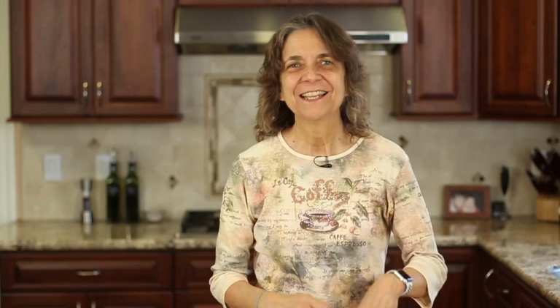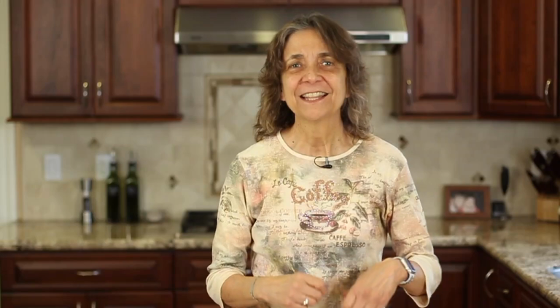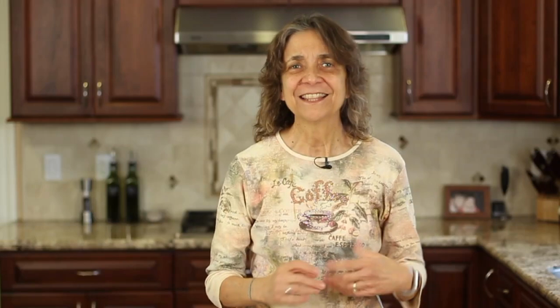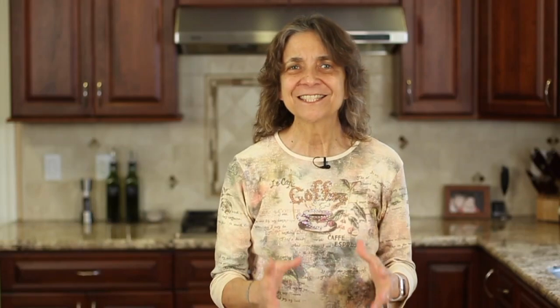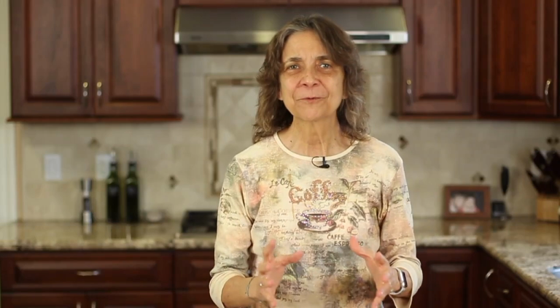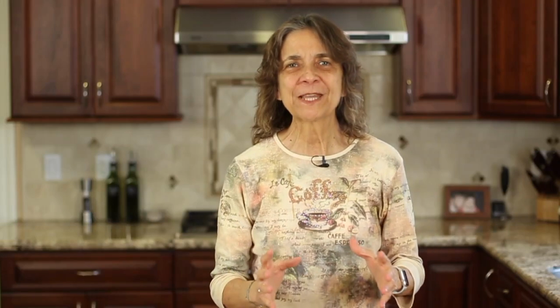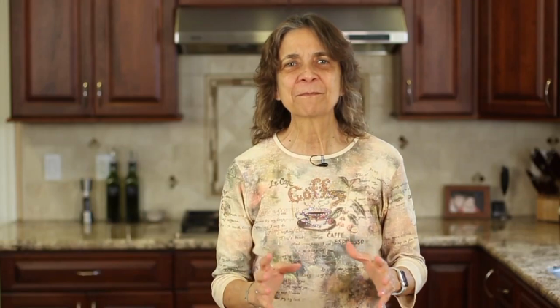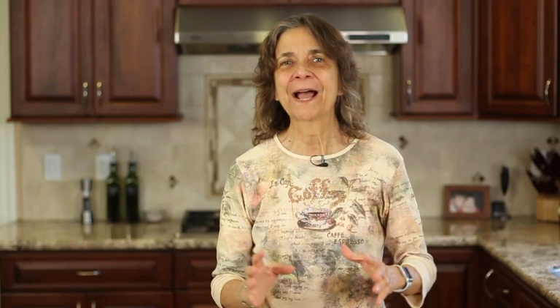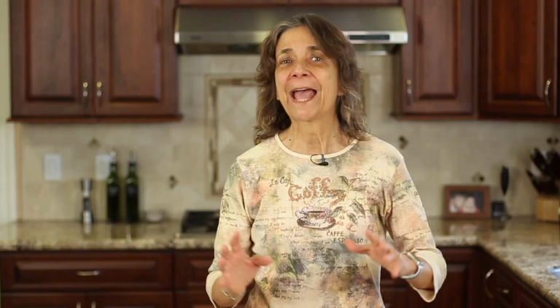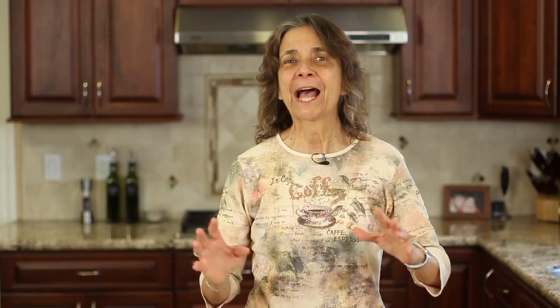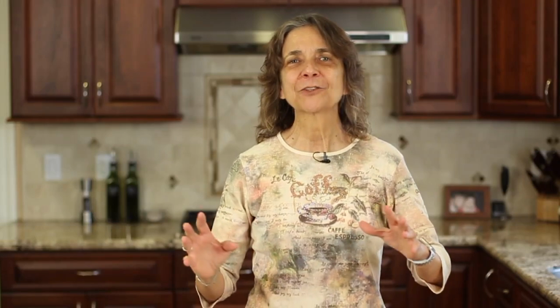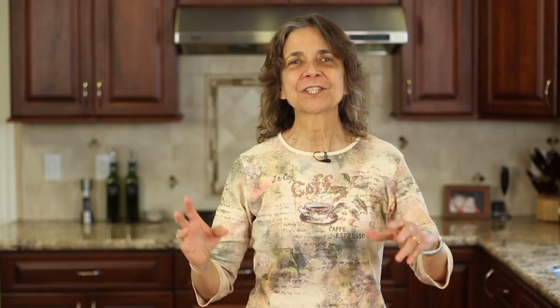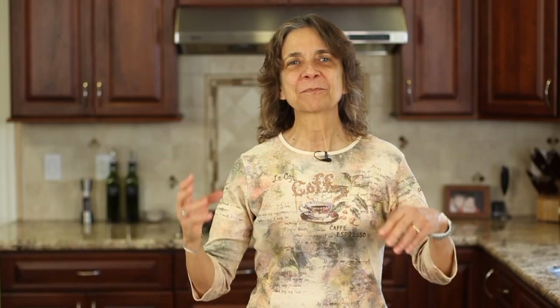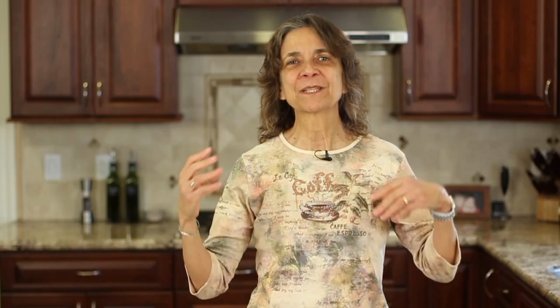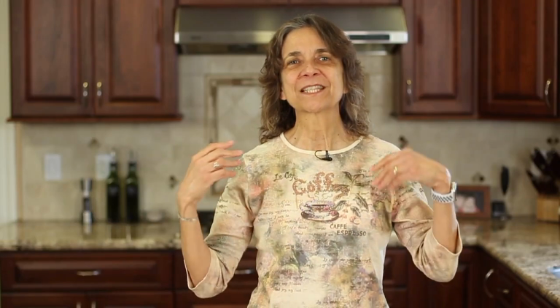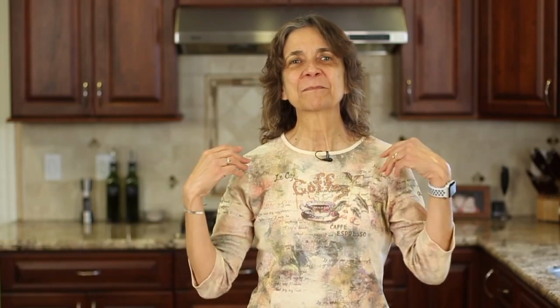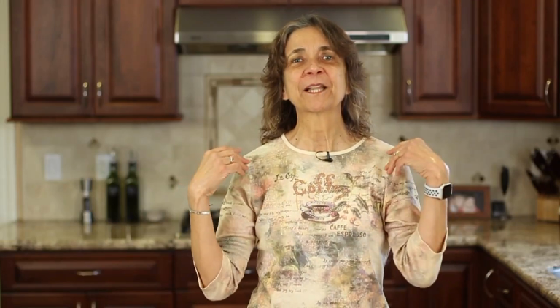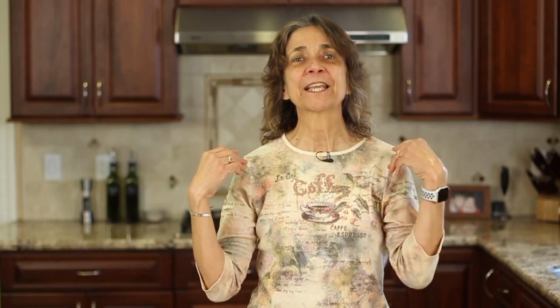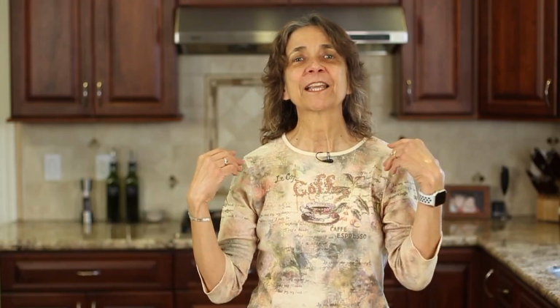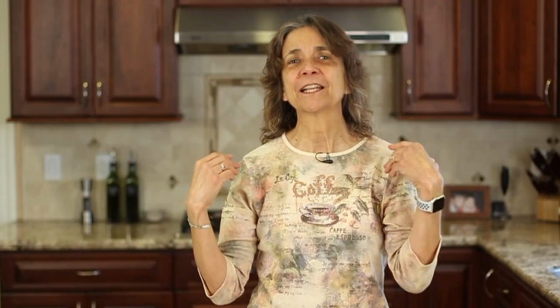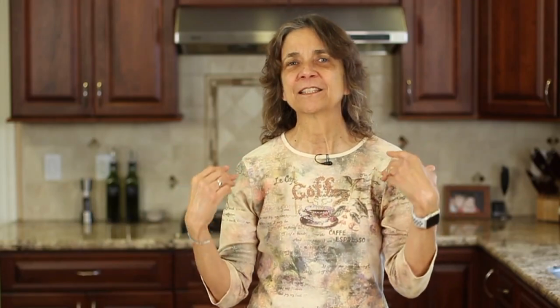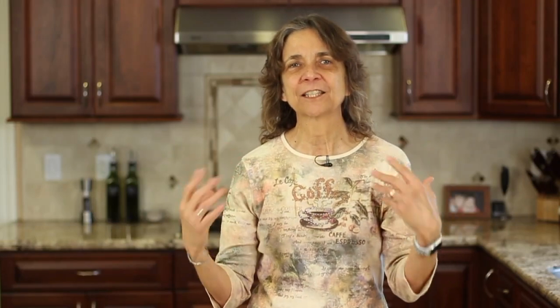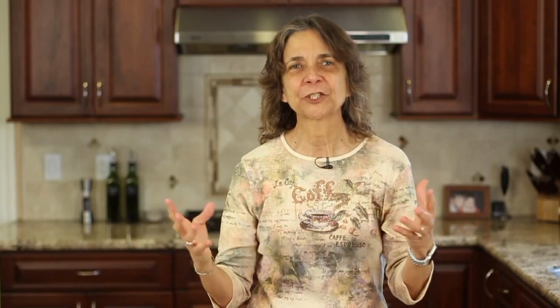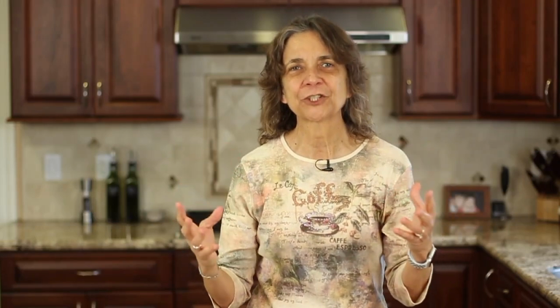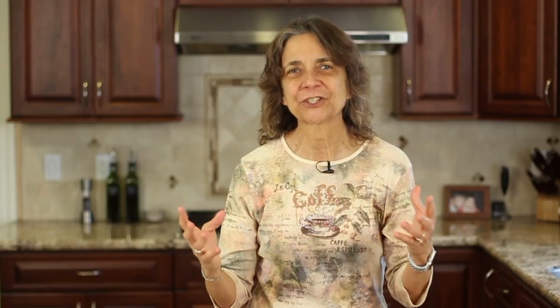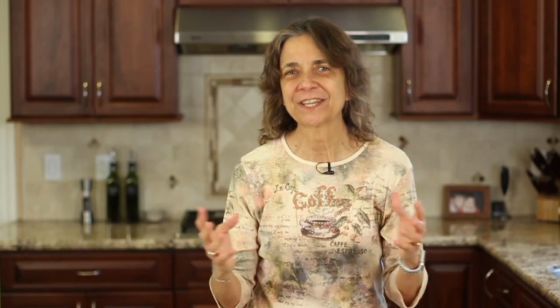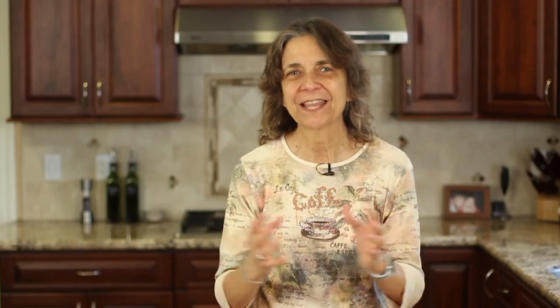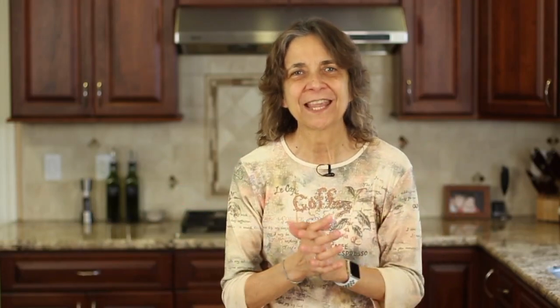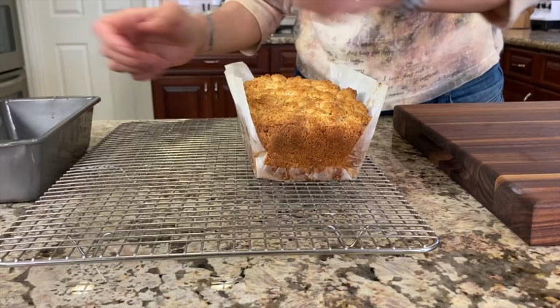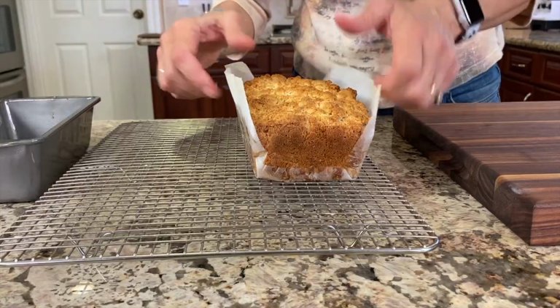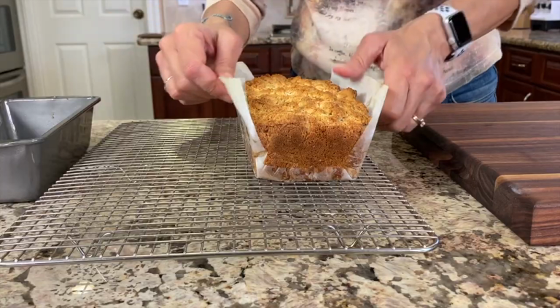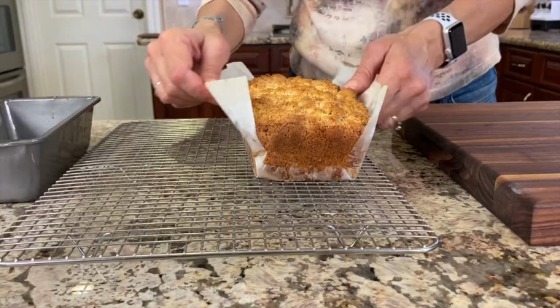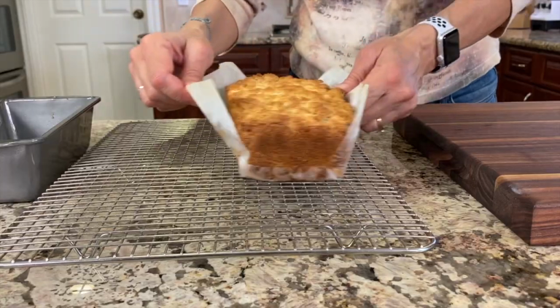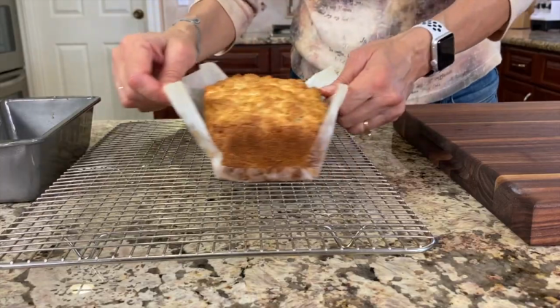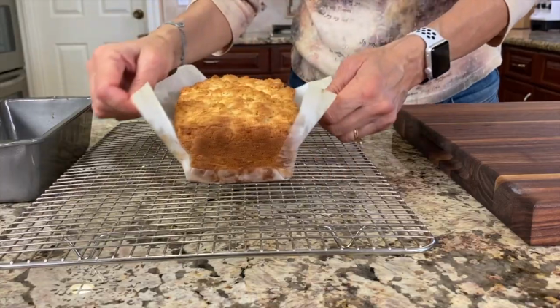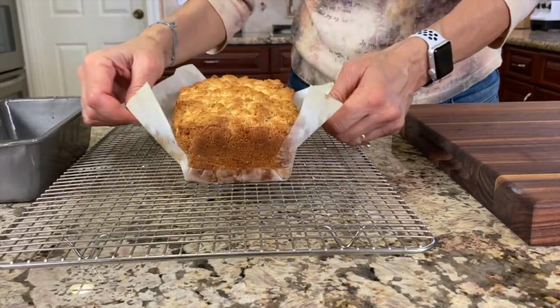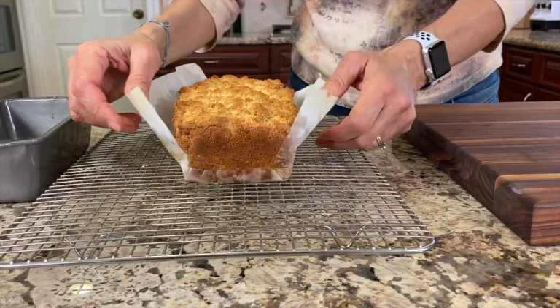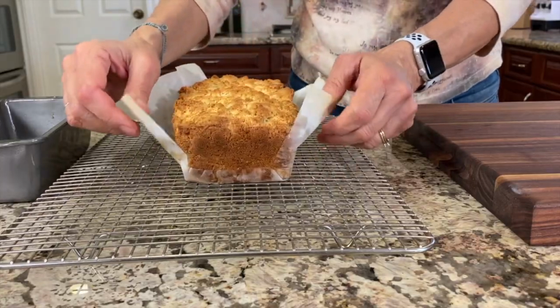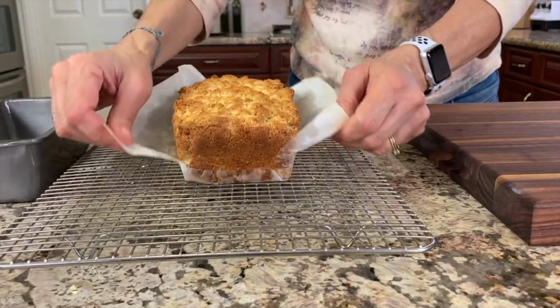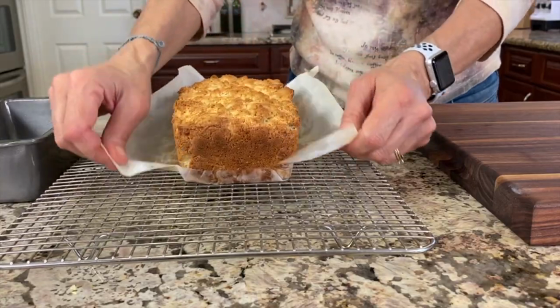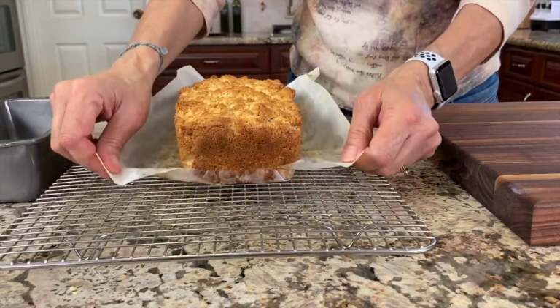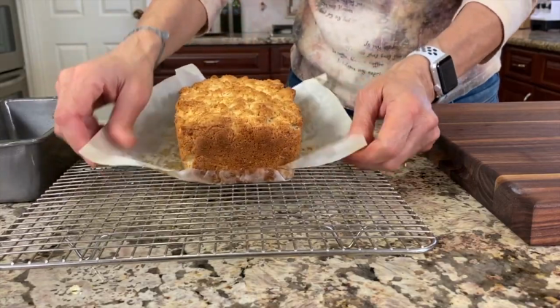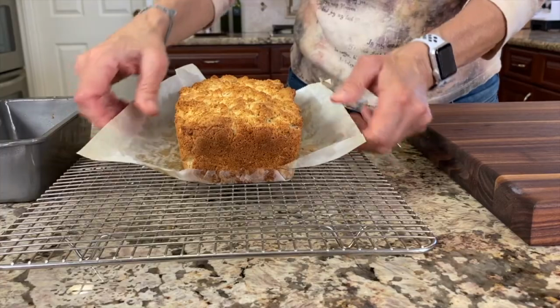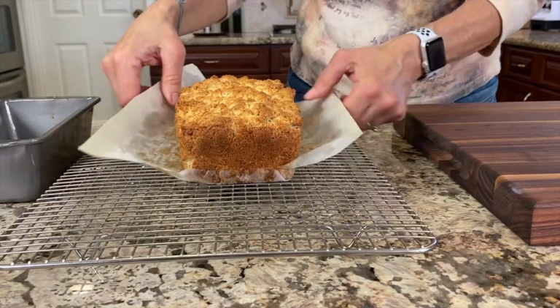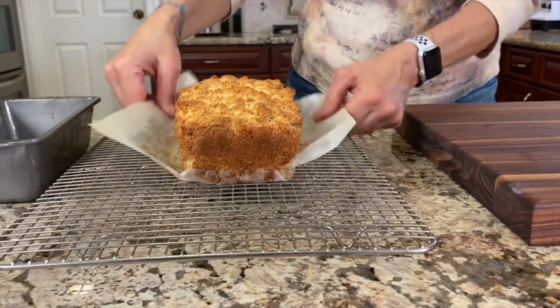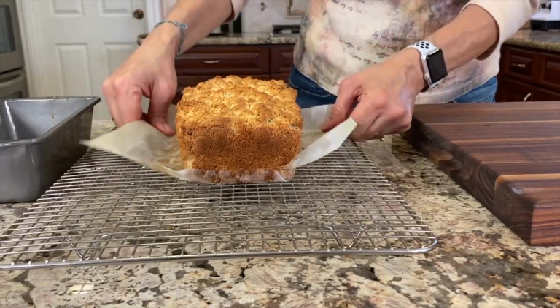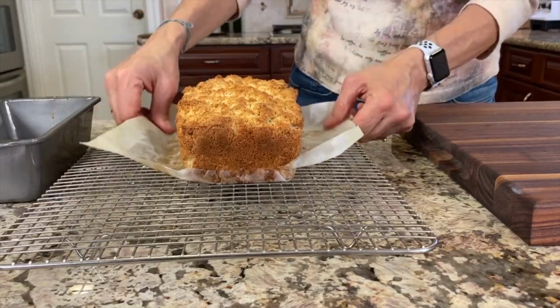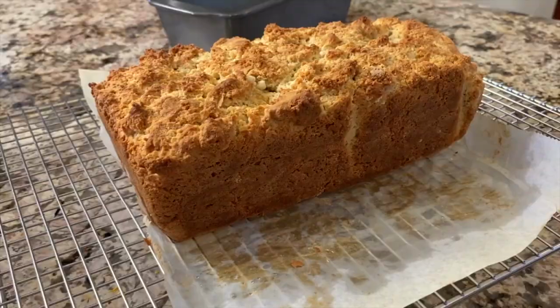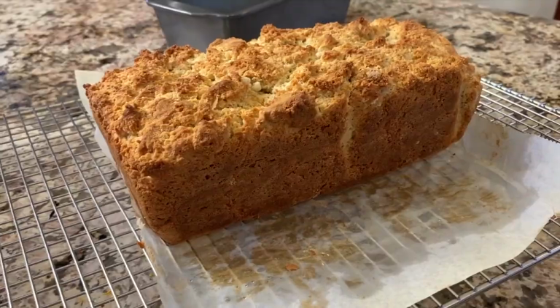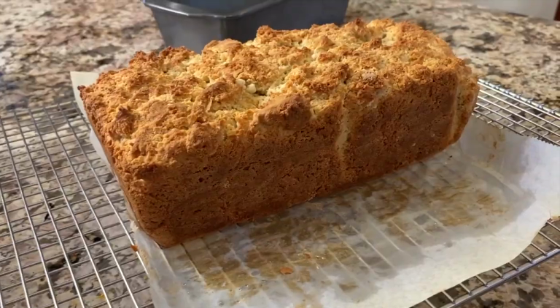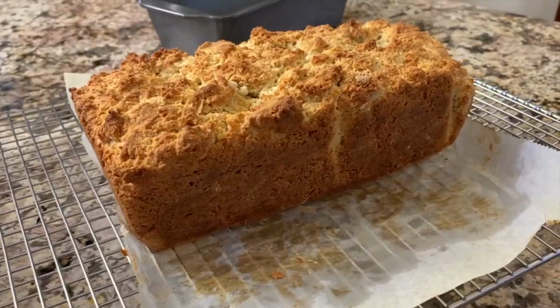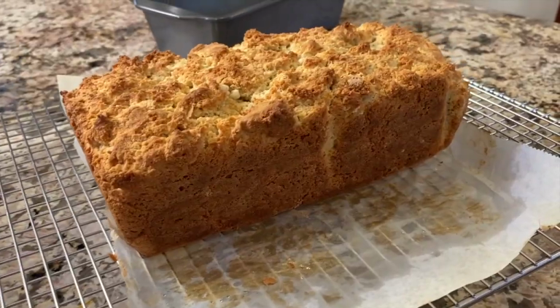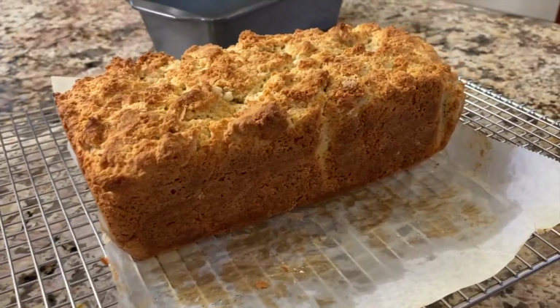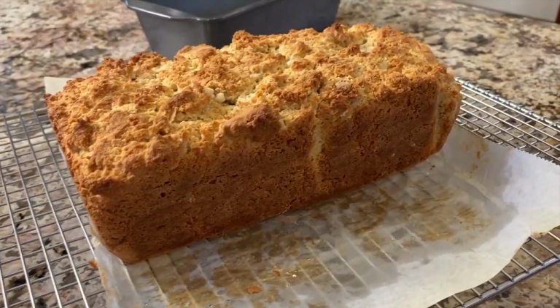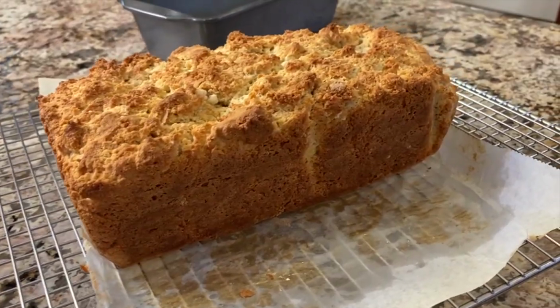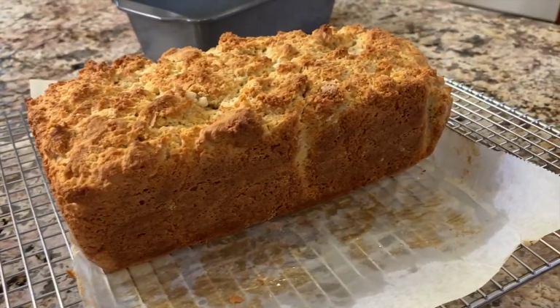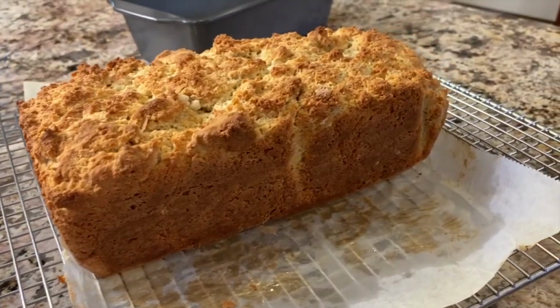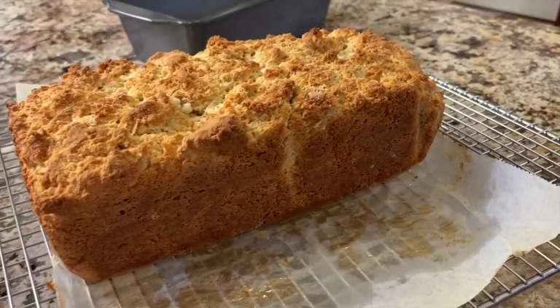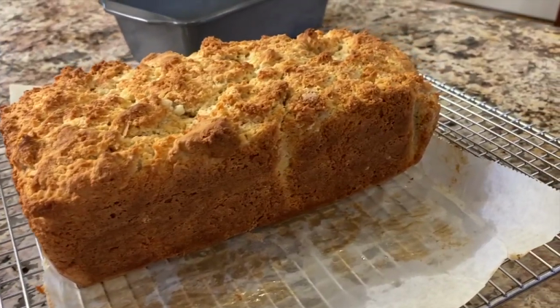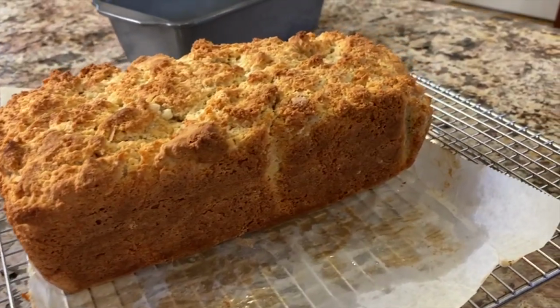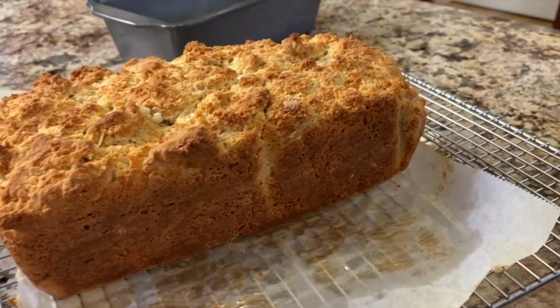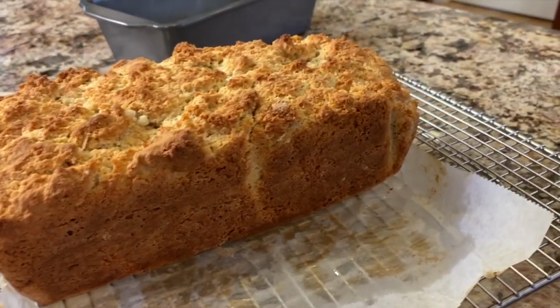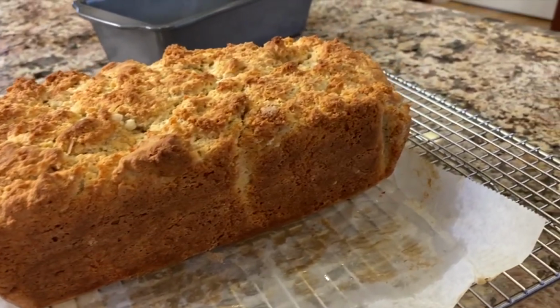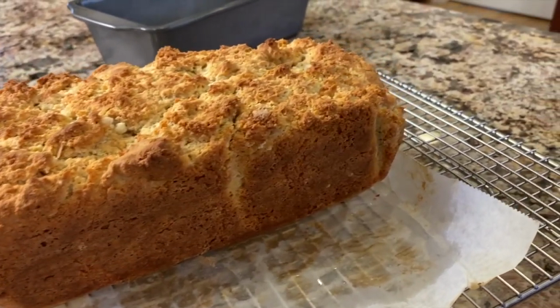This week my house has been smelling delicious in the kitchen. I've been making Irish soda bread, and that's what I'm going to show you how to make today.